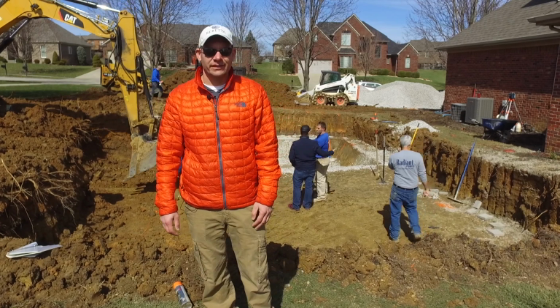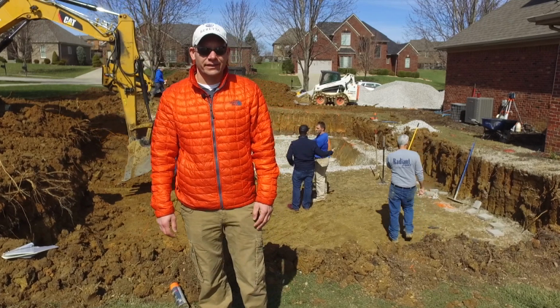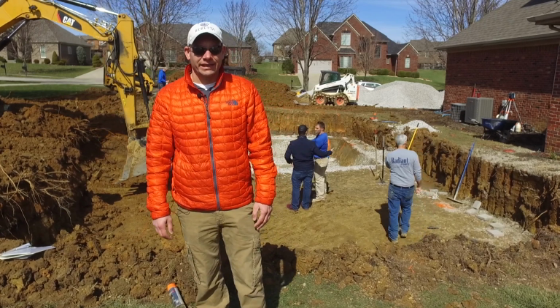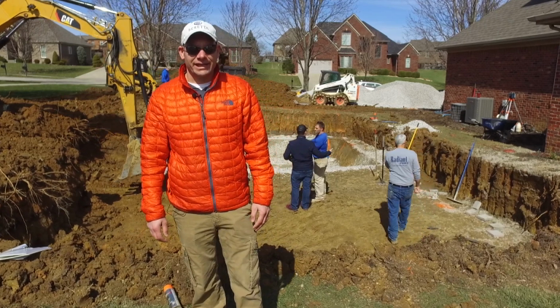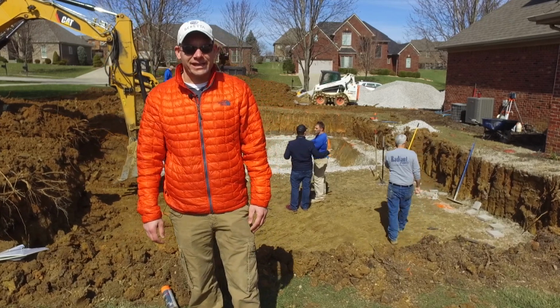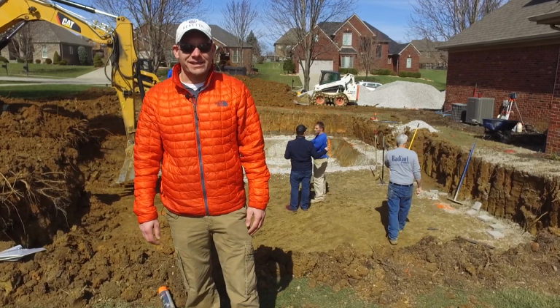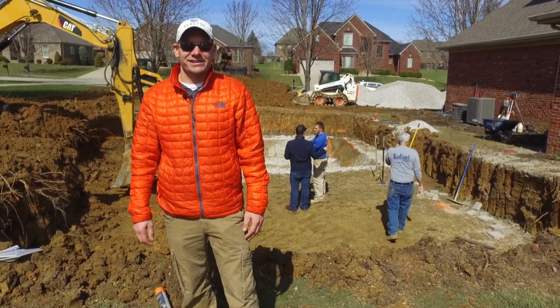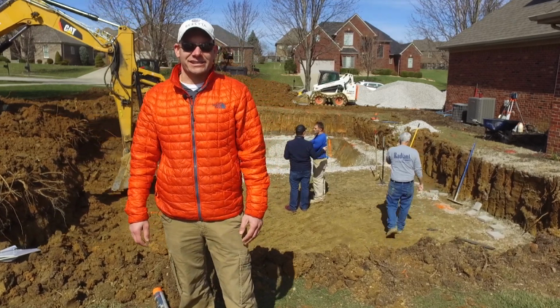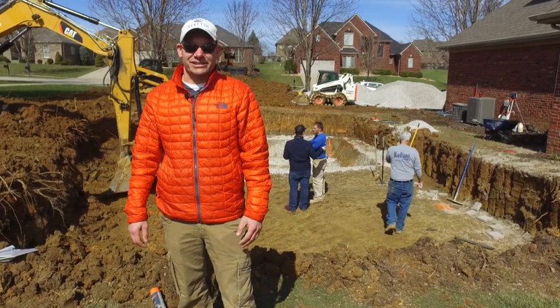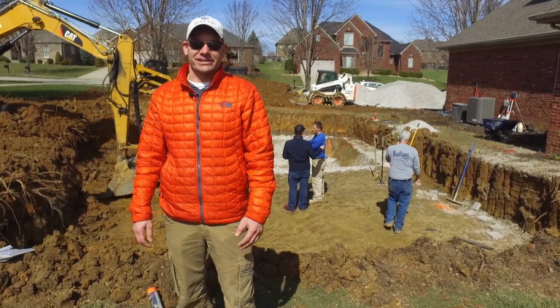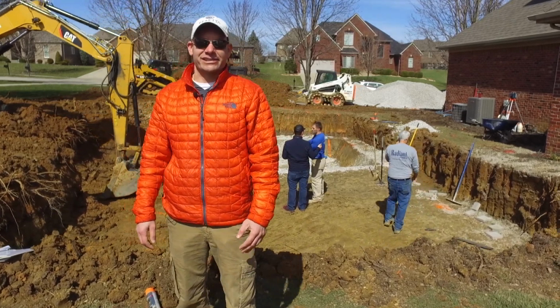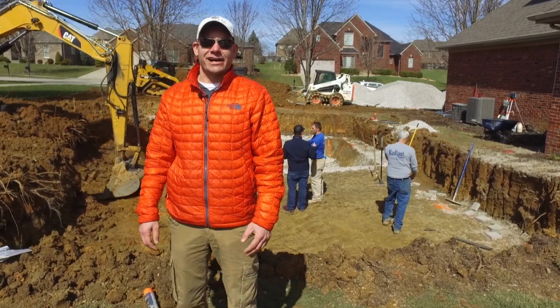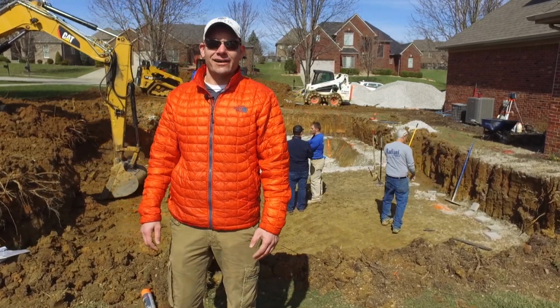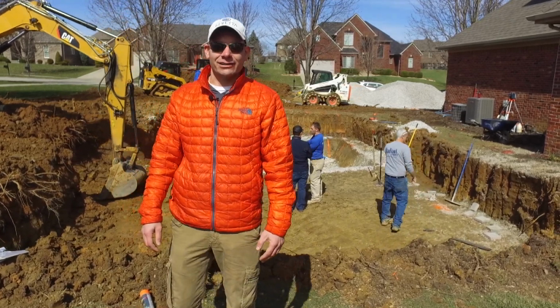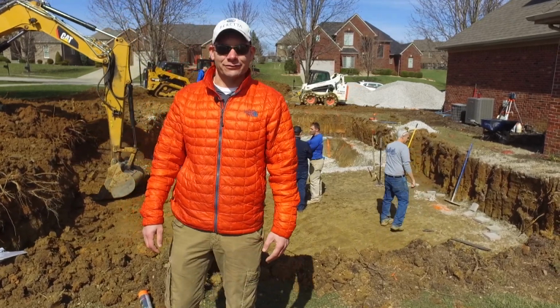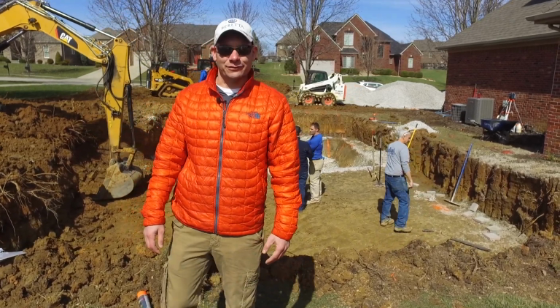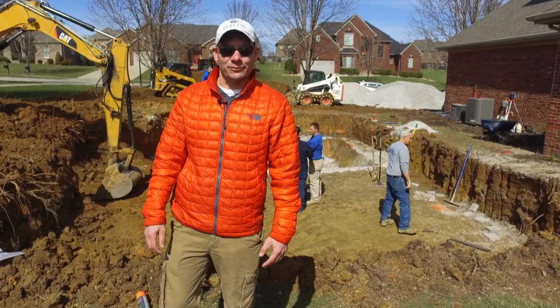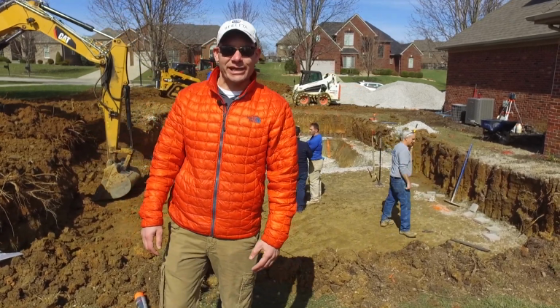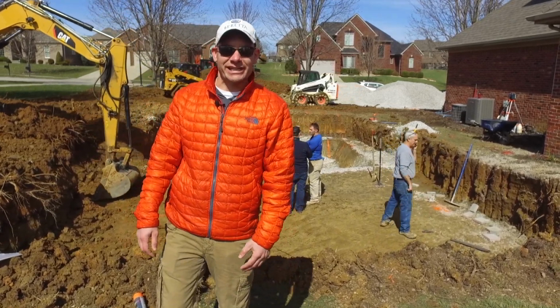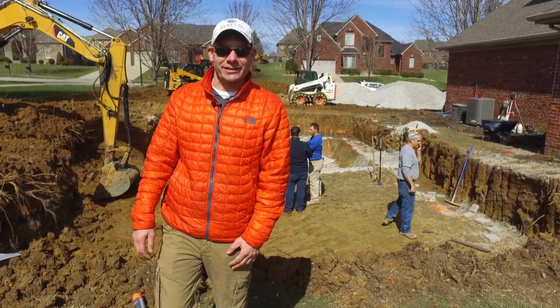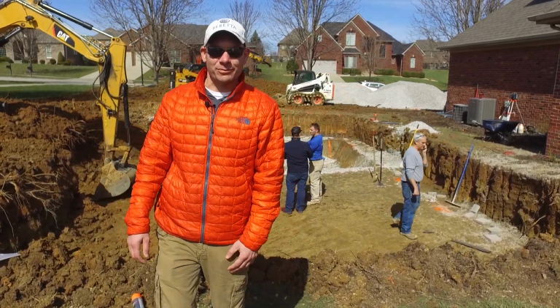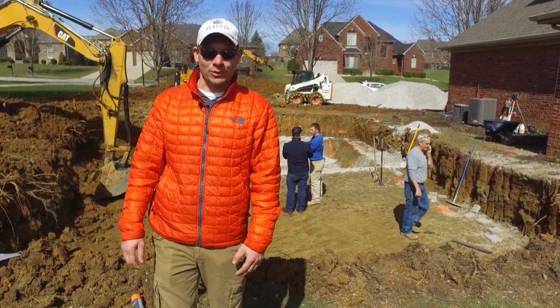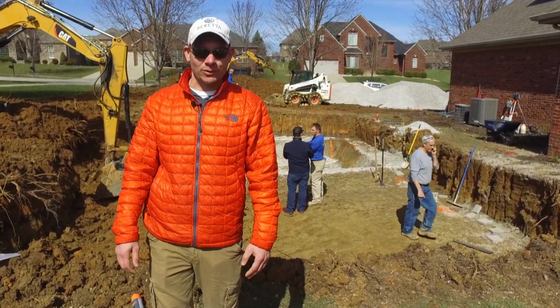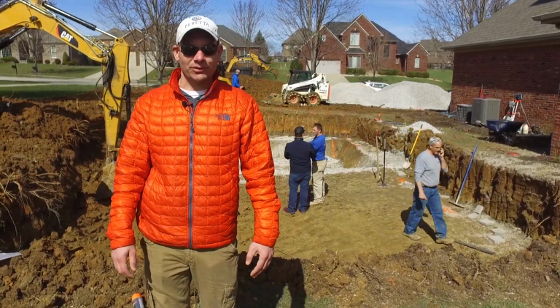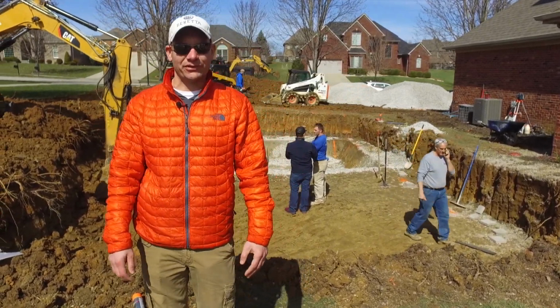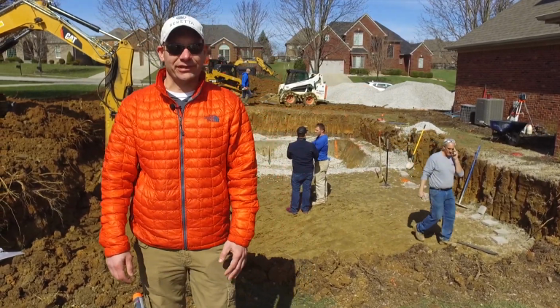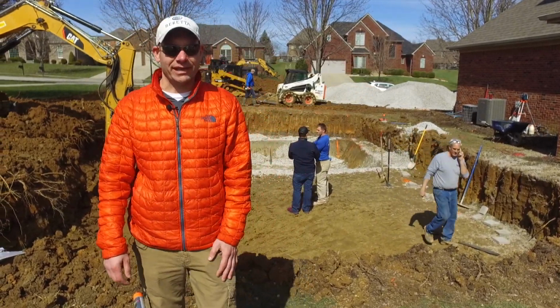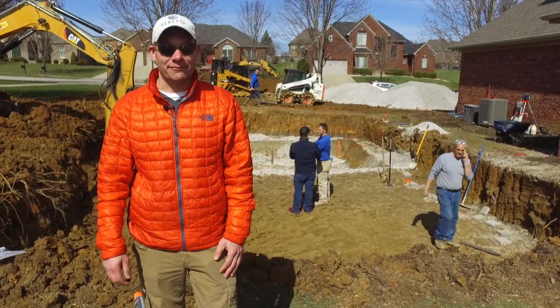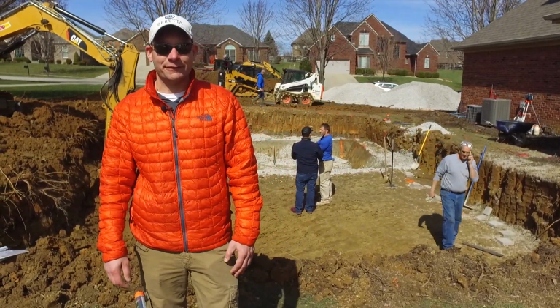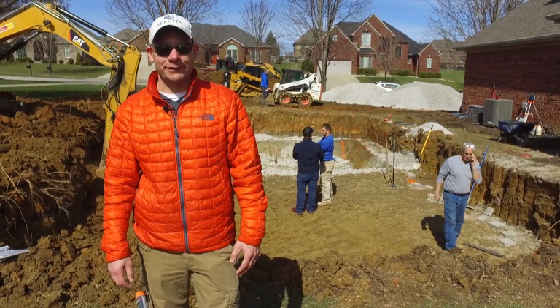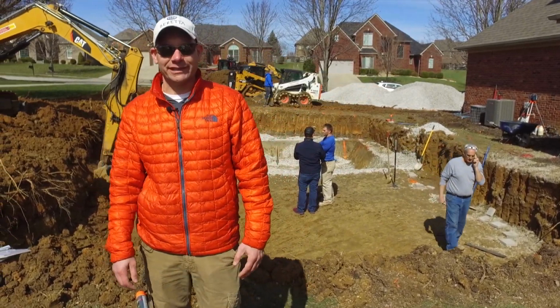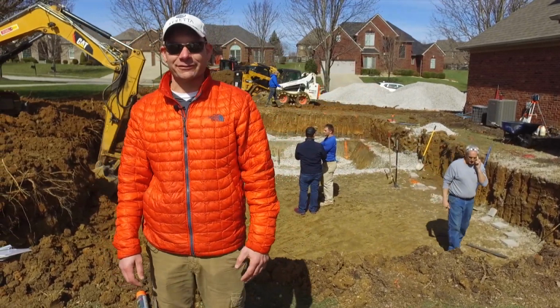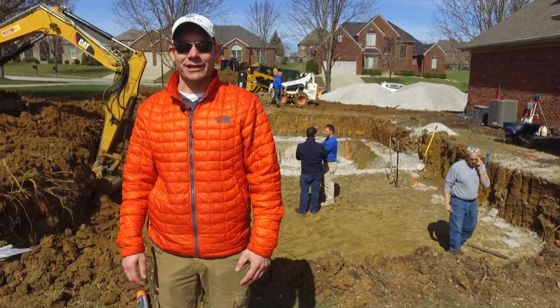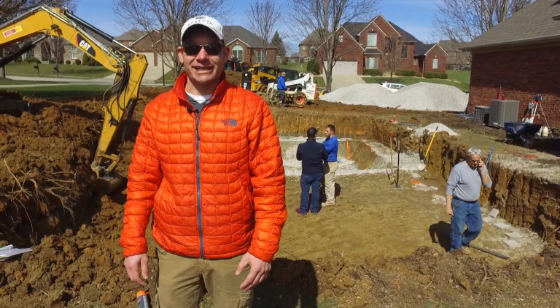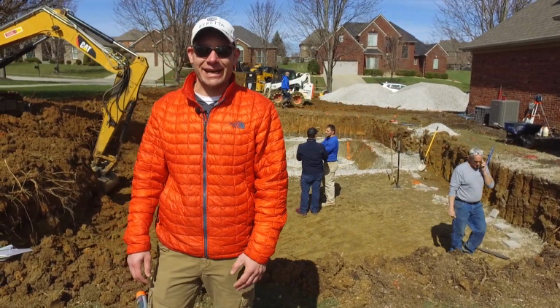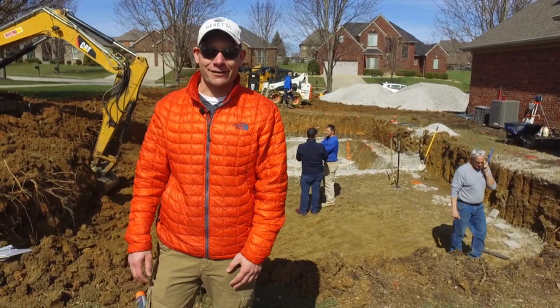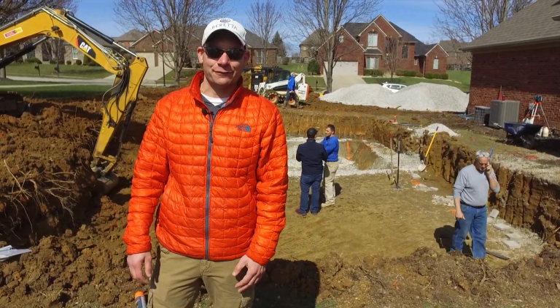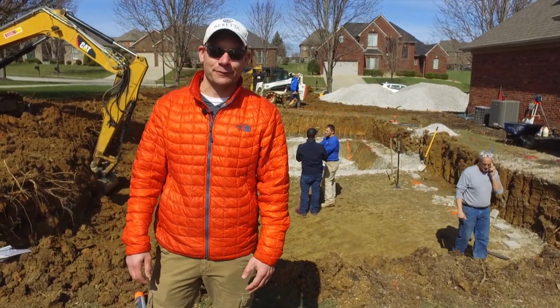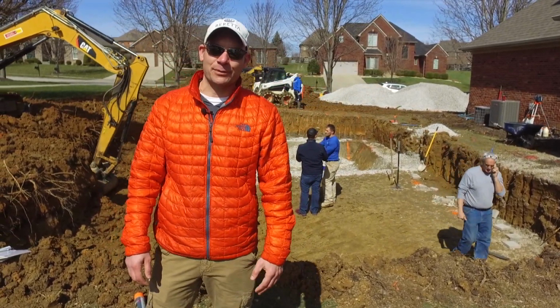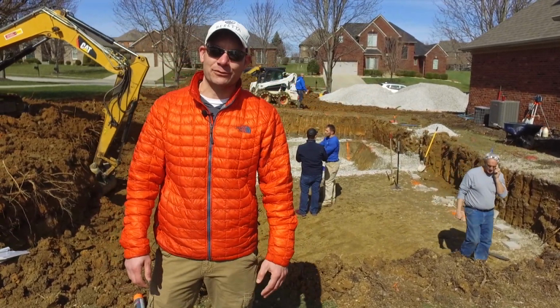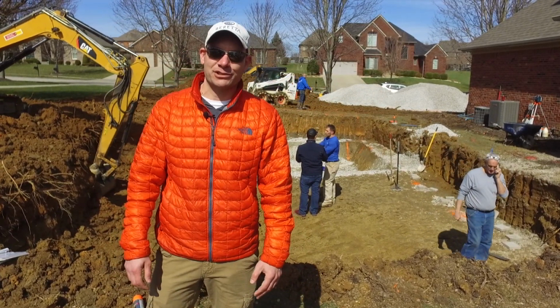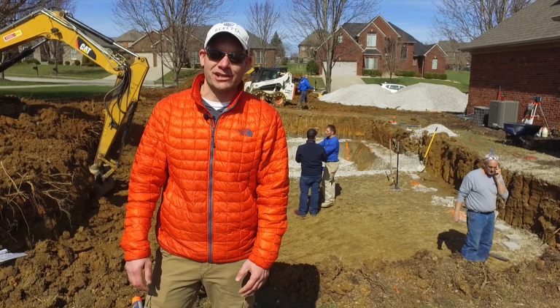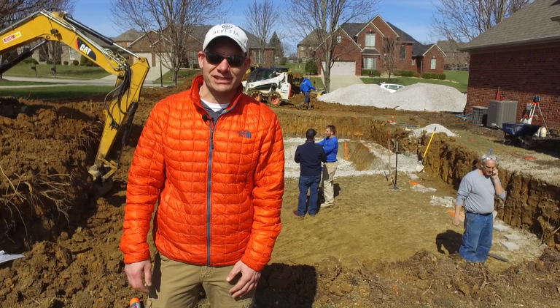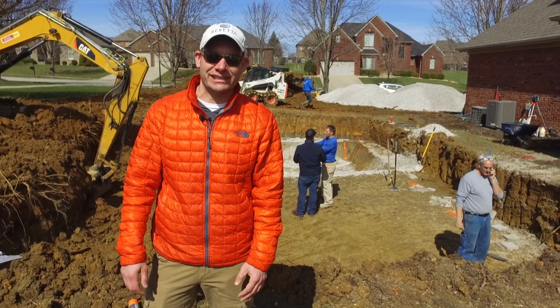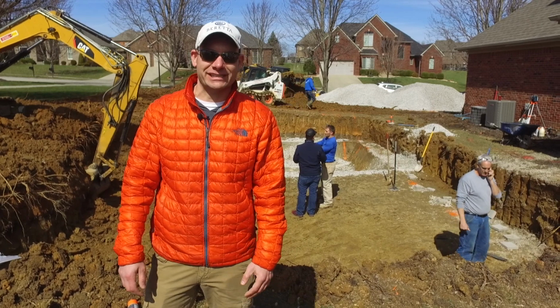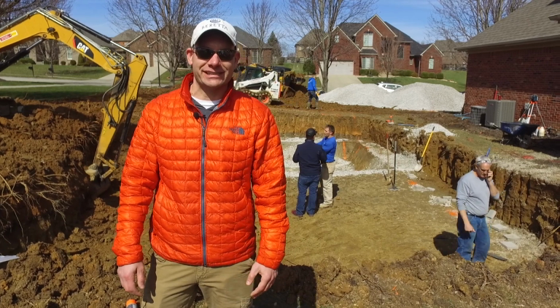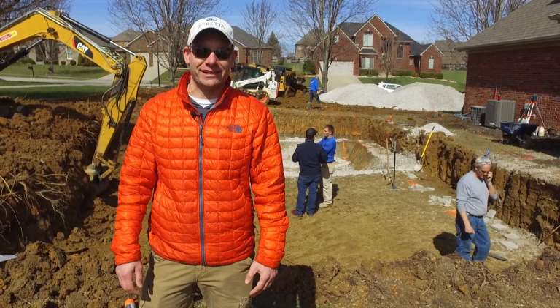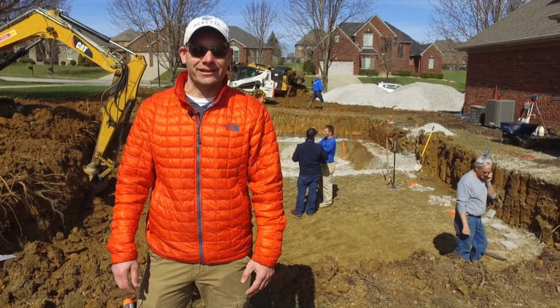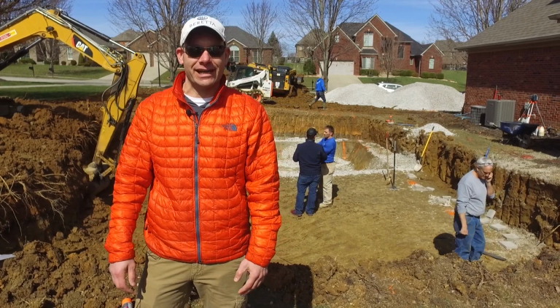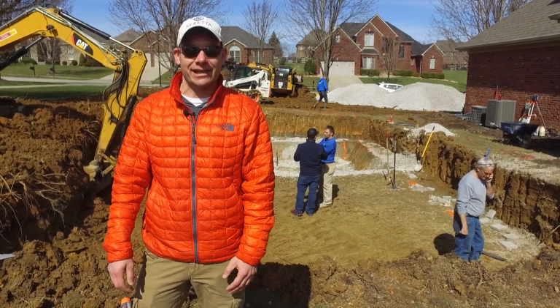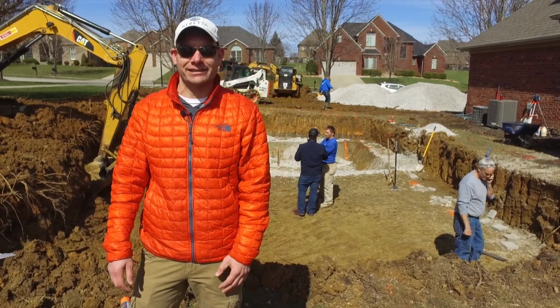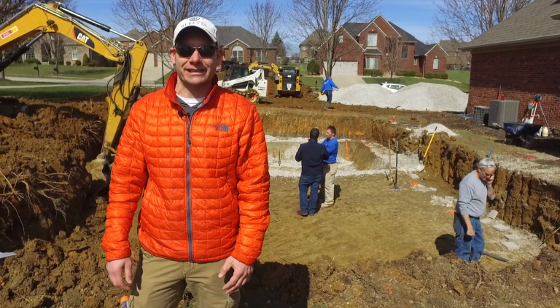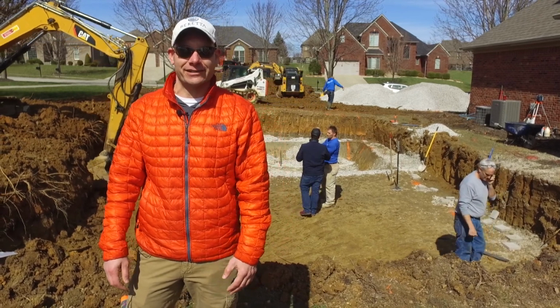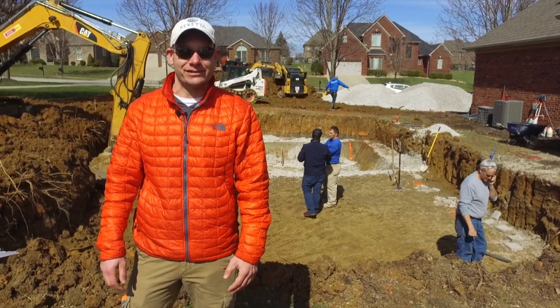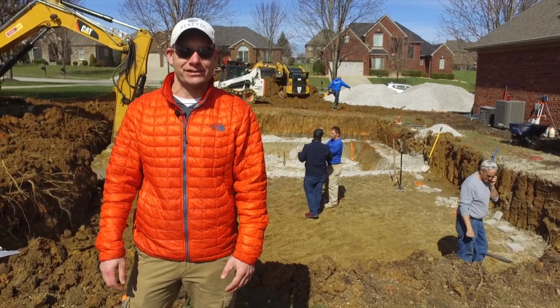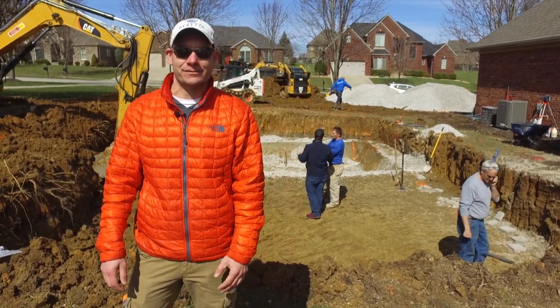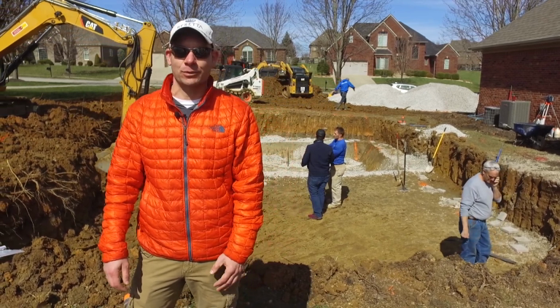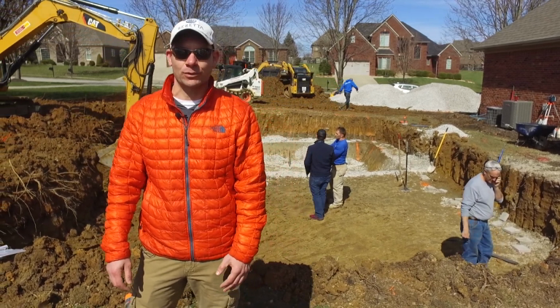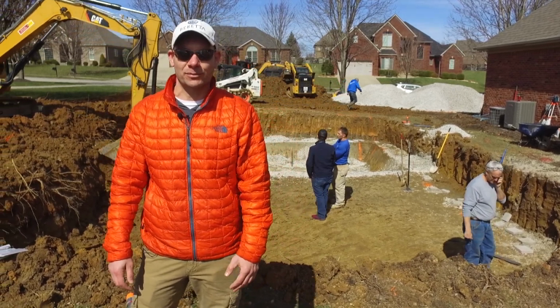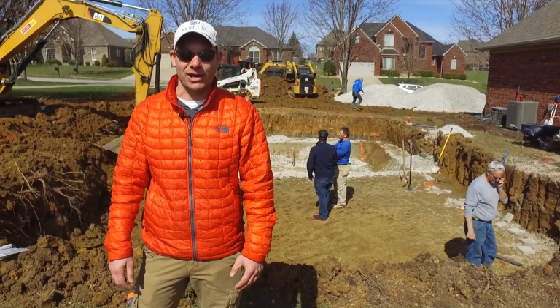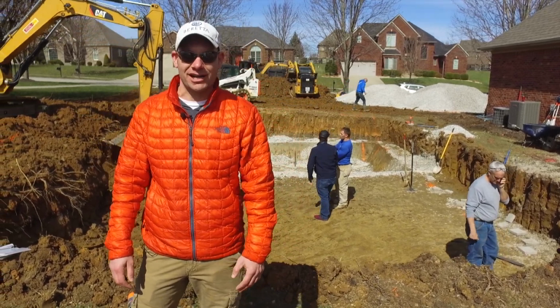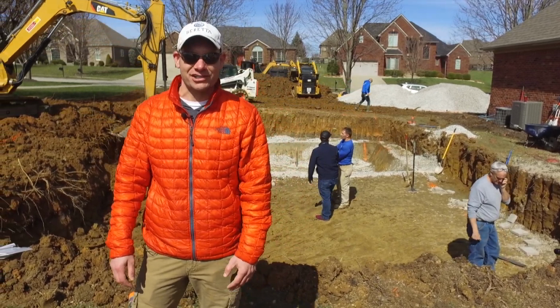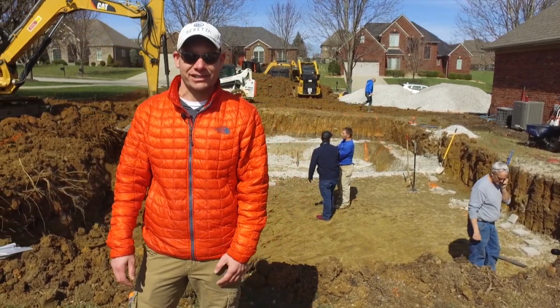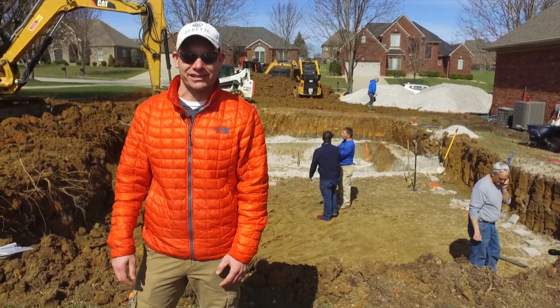Hey guys, this is Colin from Radiant Pools. I'm filling in right now for both Justin and Darren on Darren's pool project.